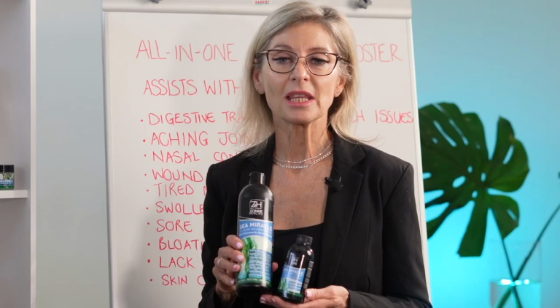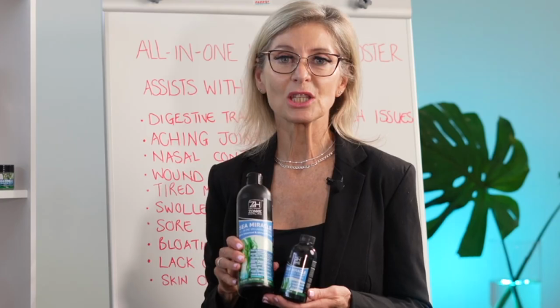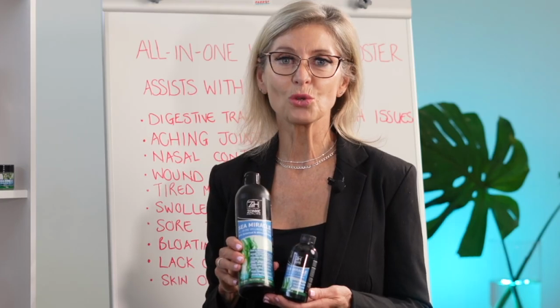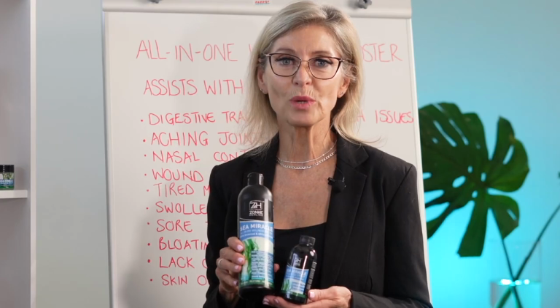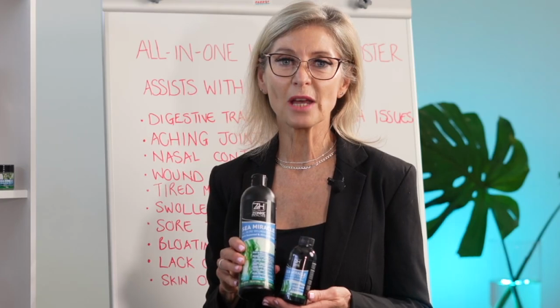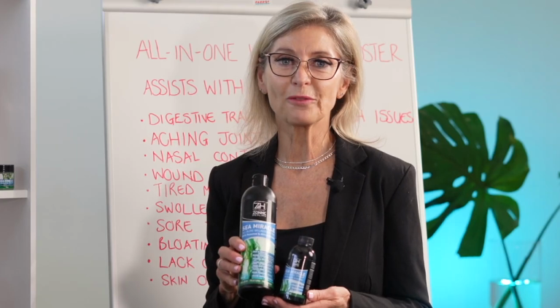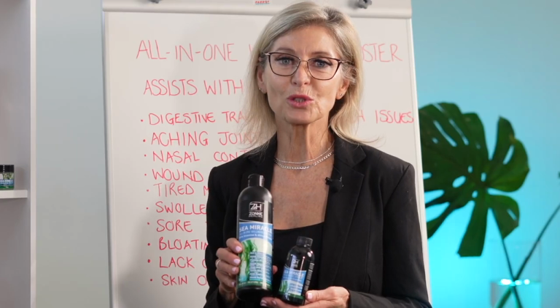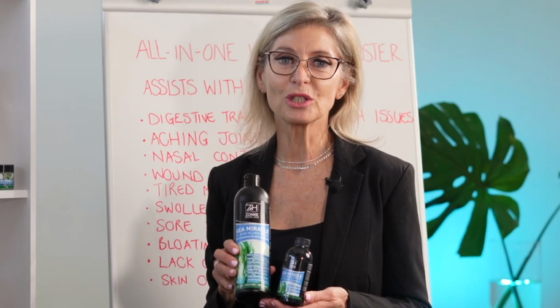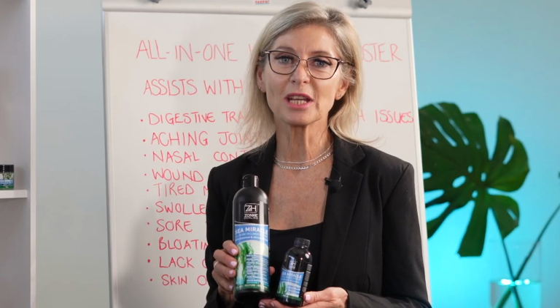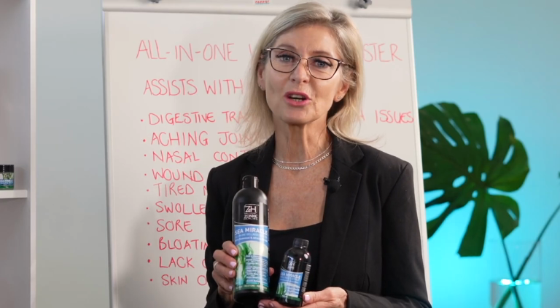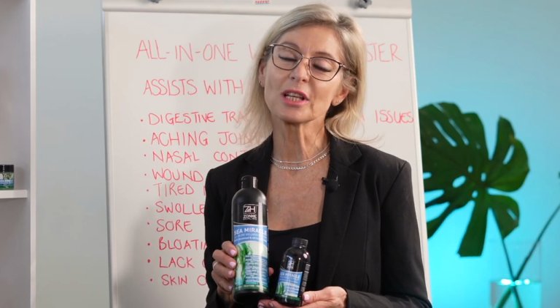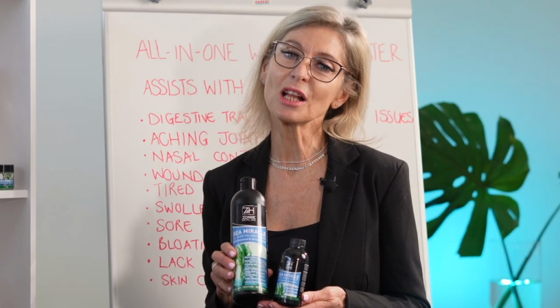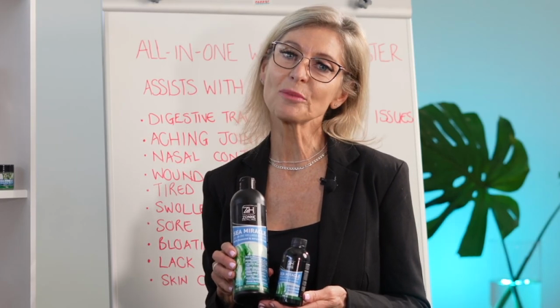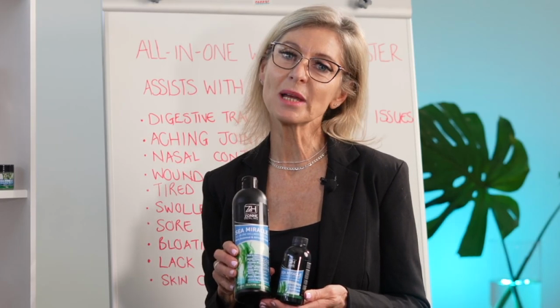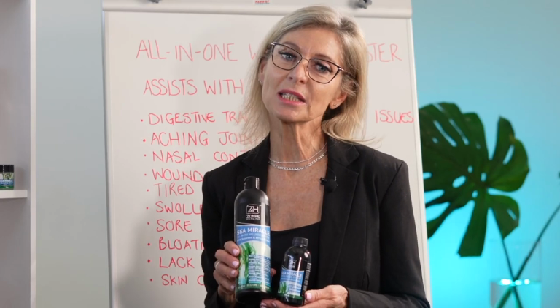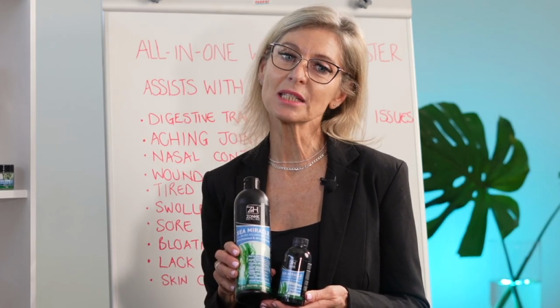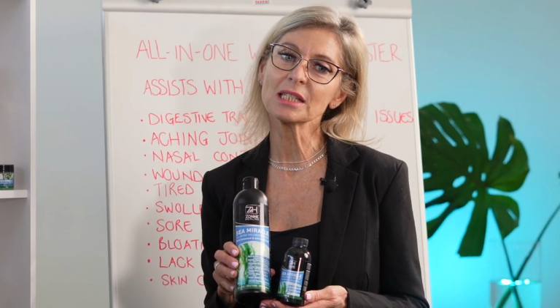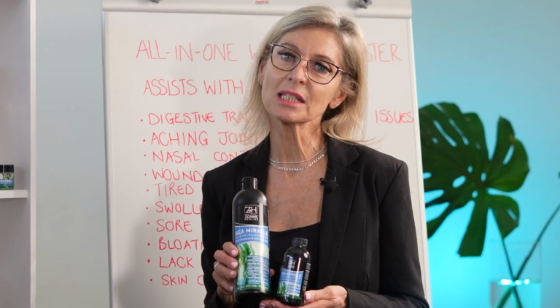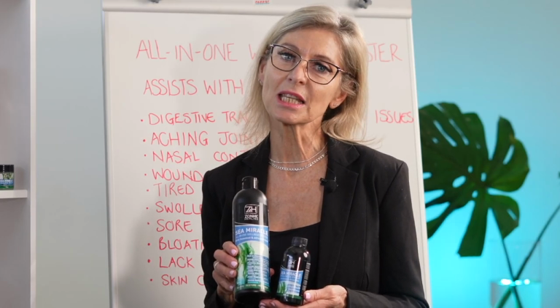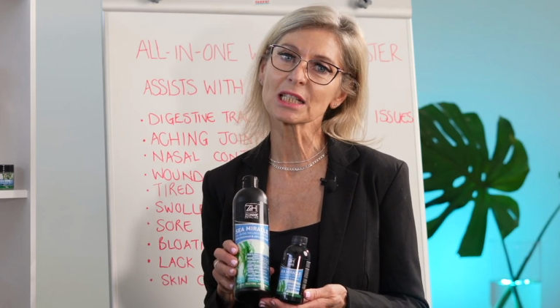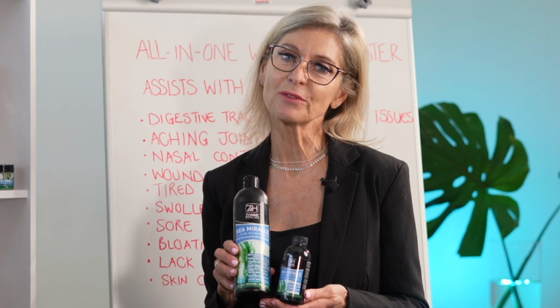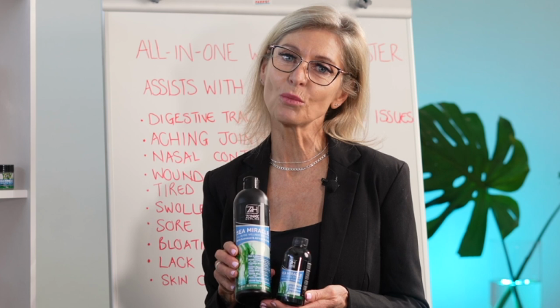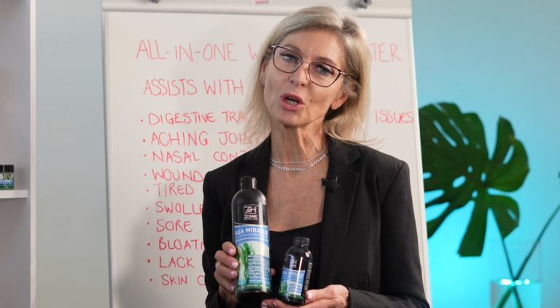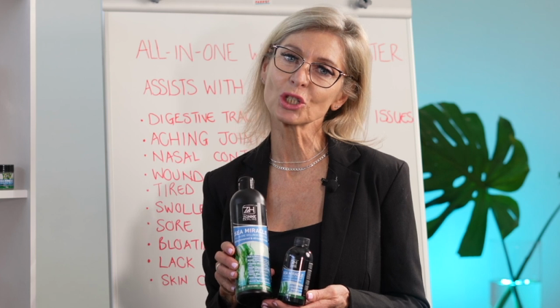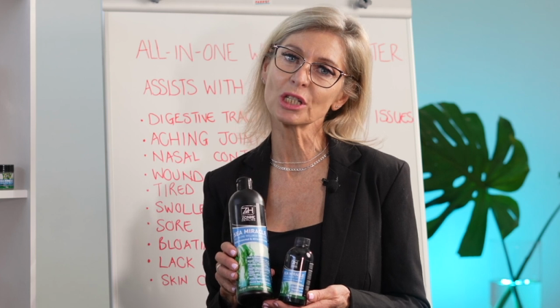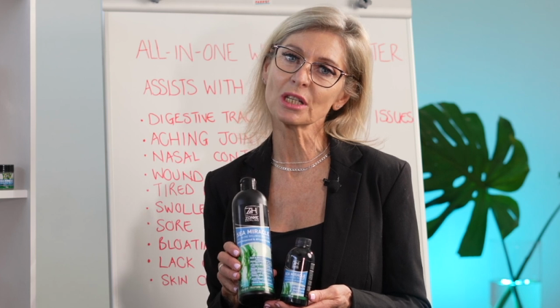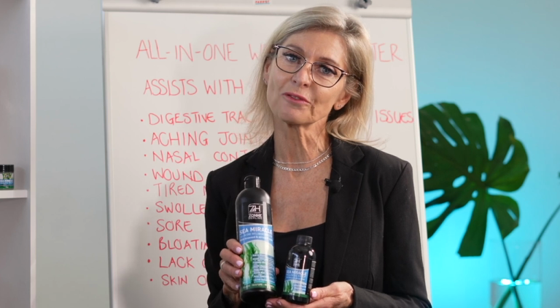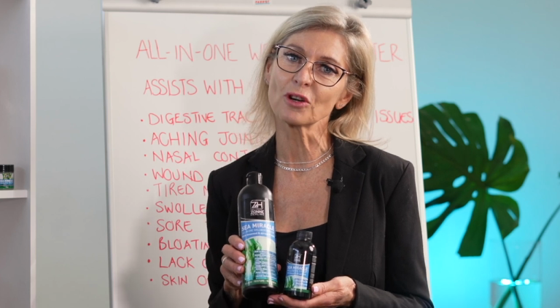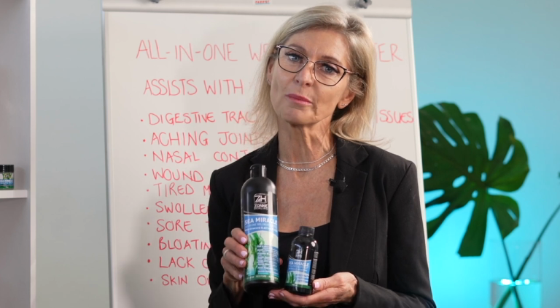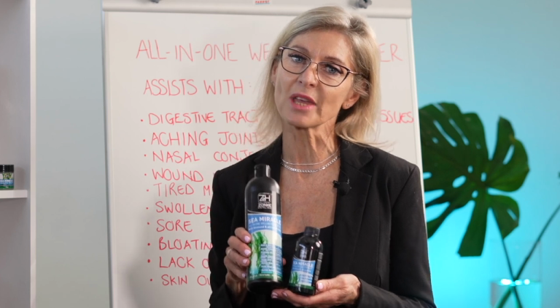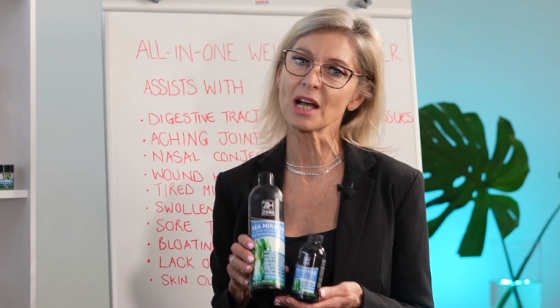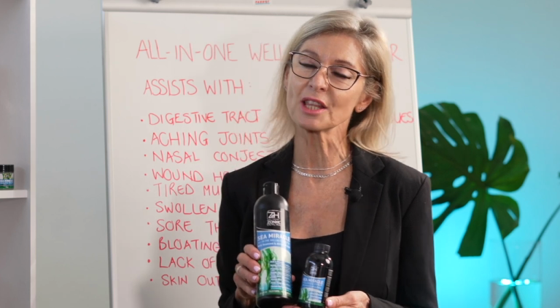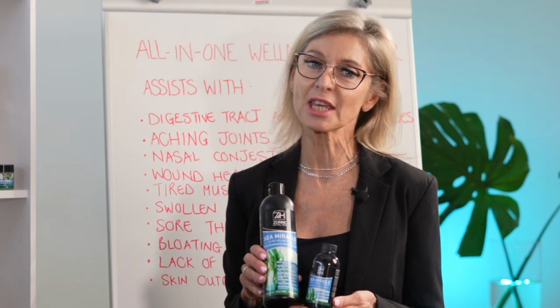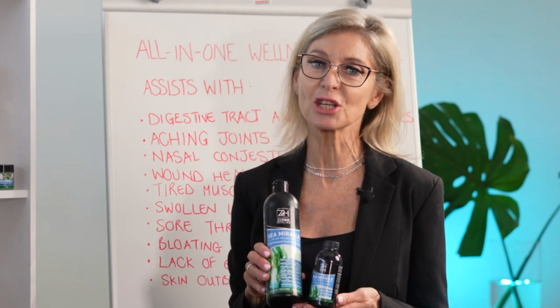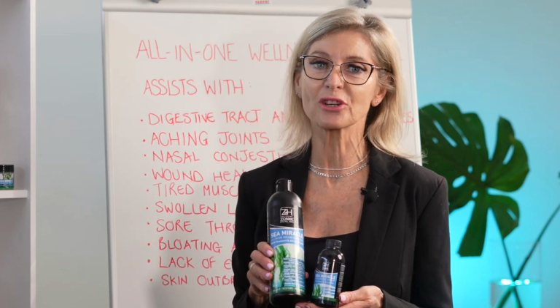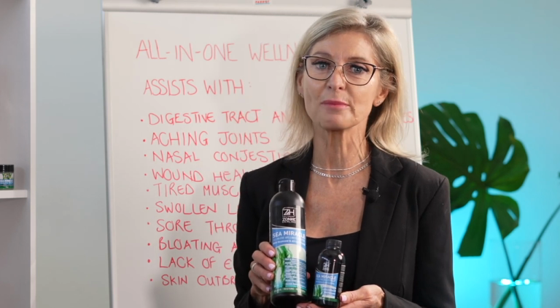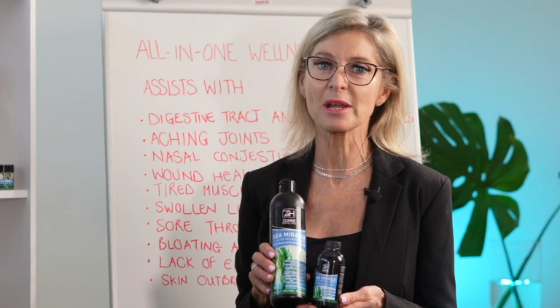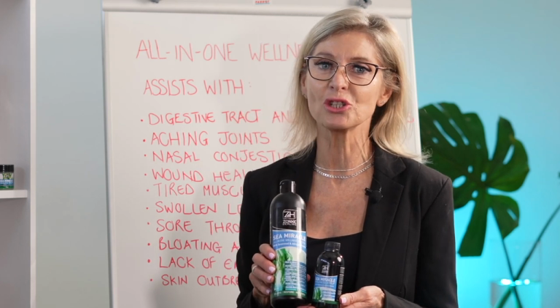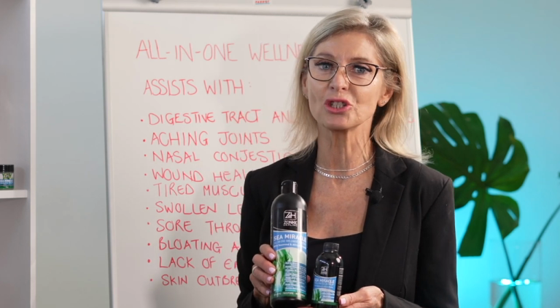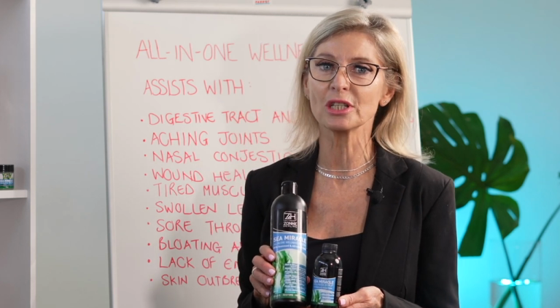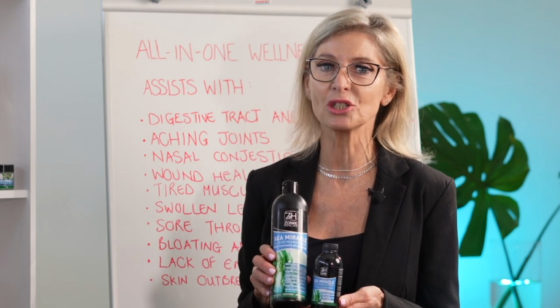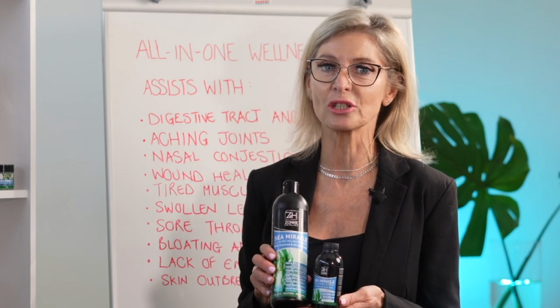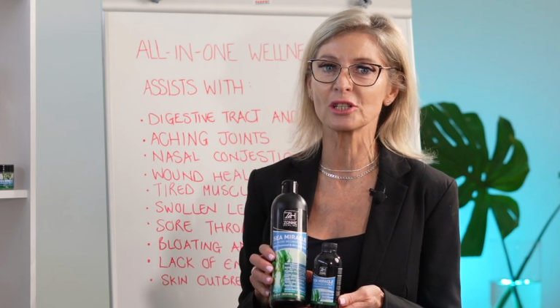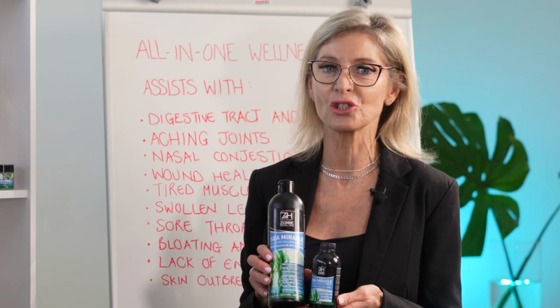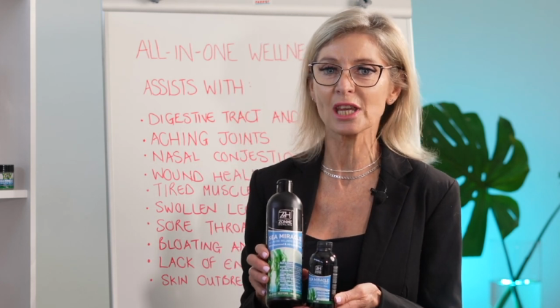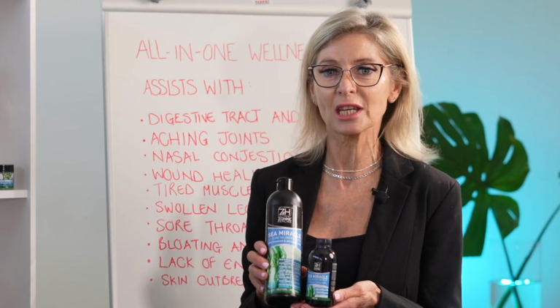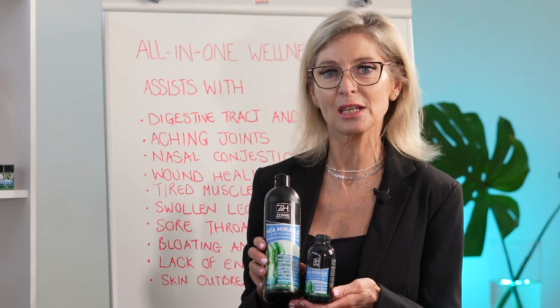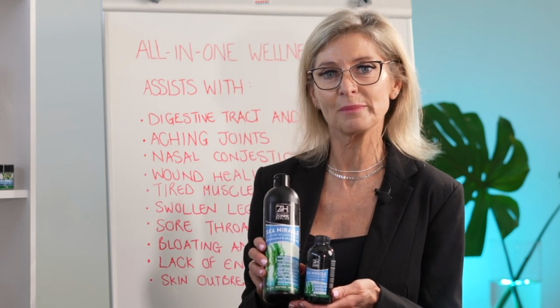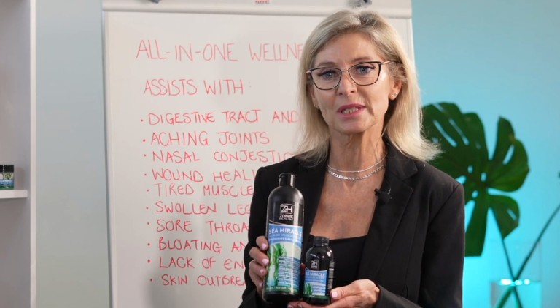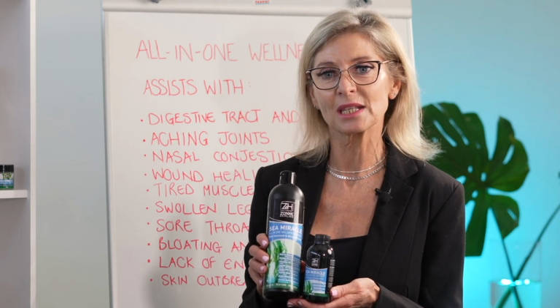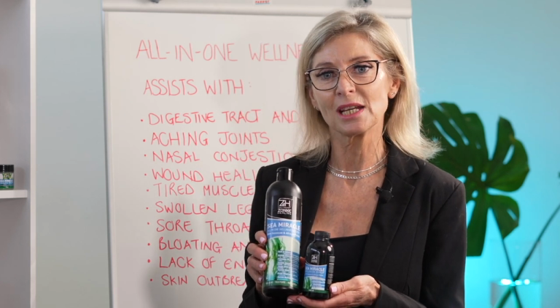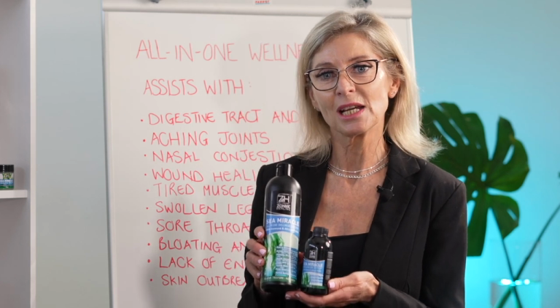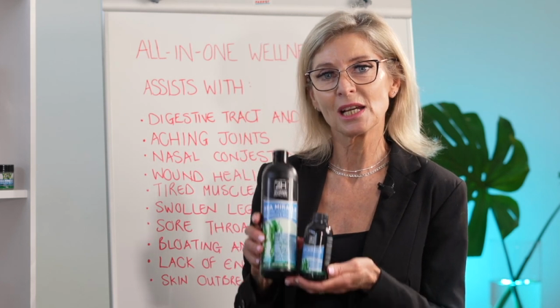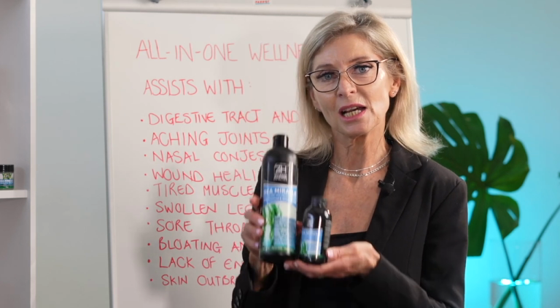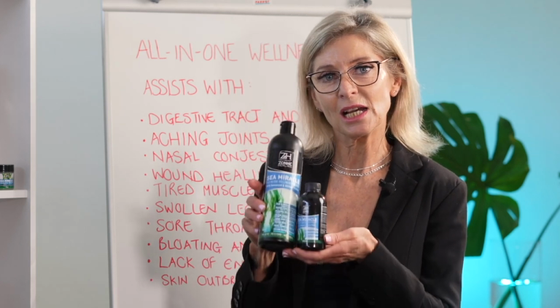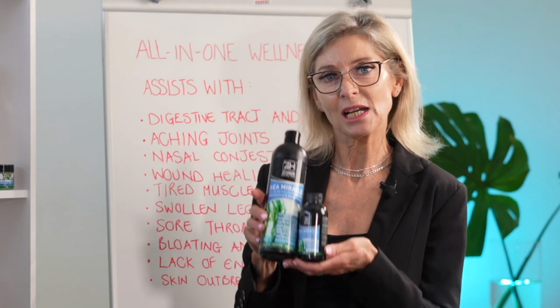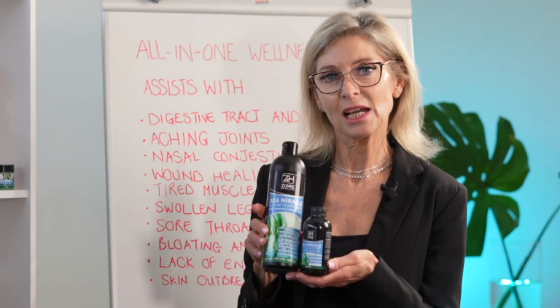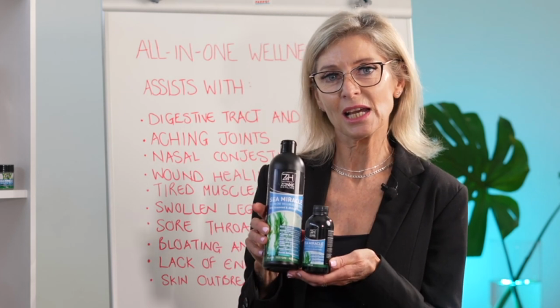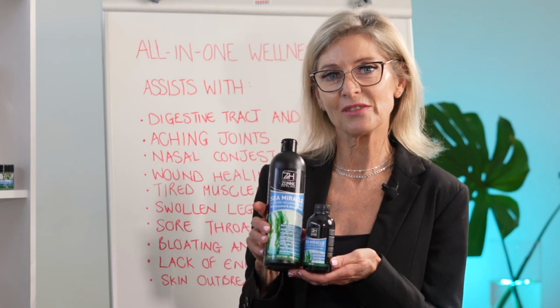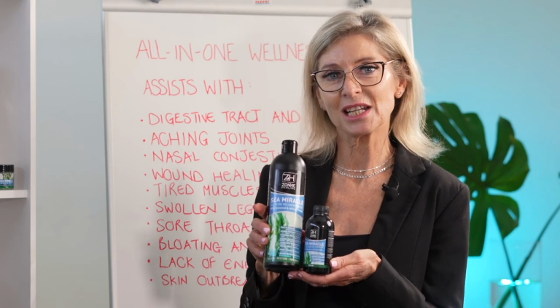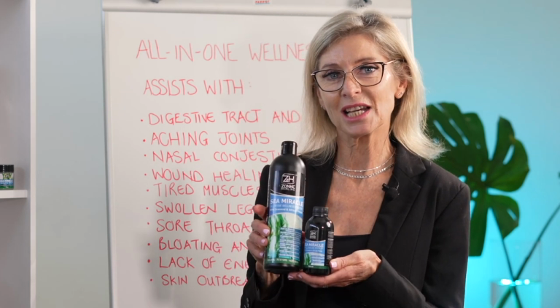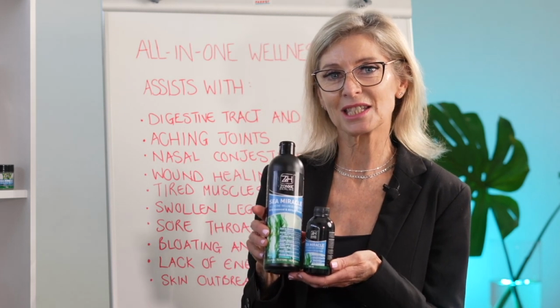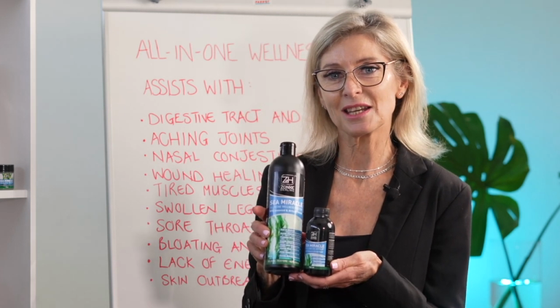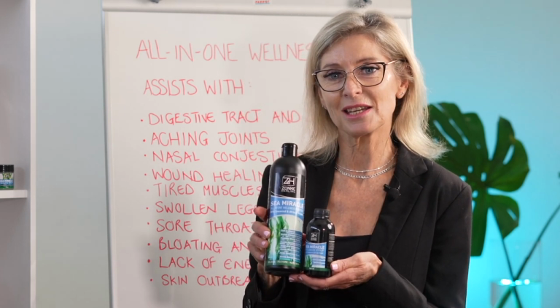That's all we have for today on Health Matters. Thanks for watching from the Health Category Manager, Gillian Jacobs. Have a nice day.